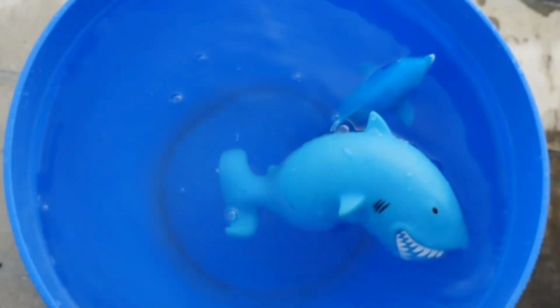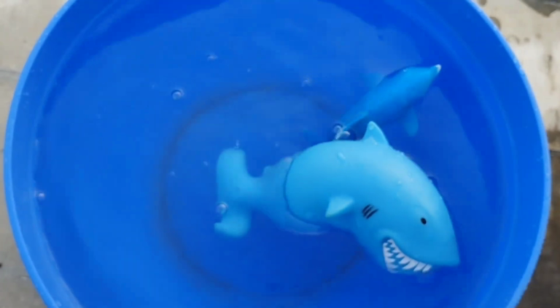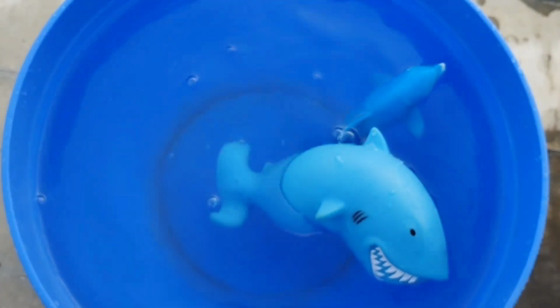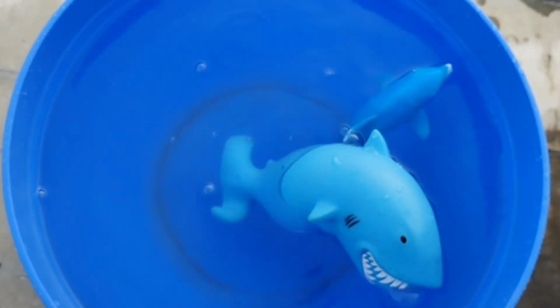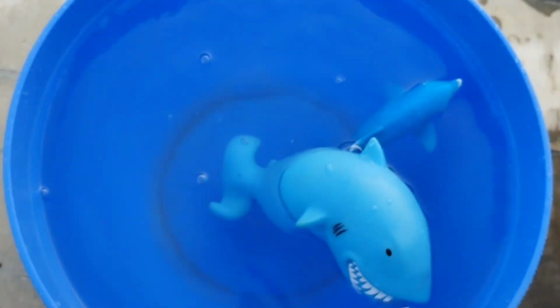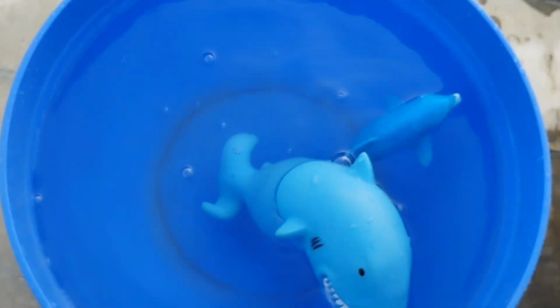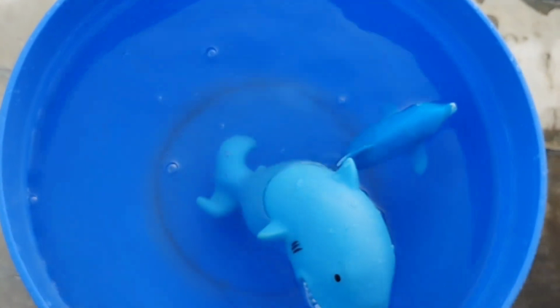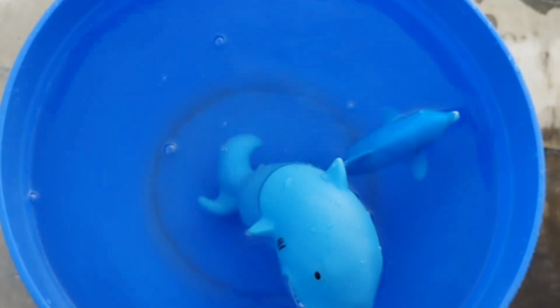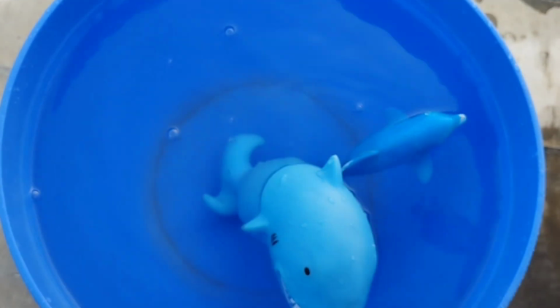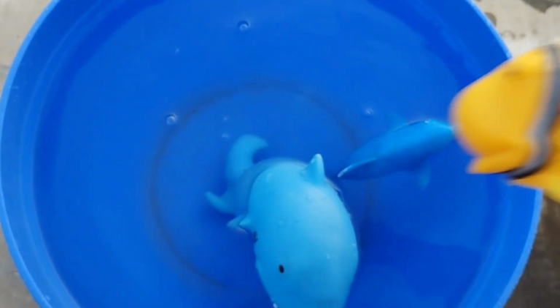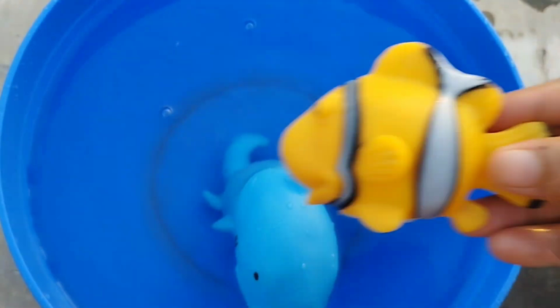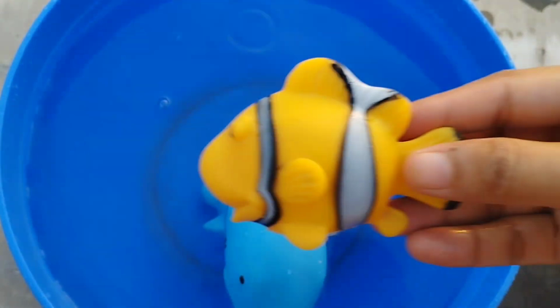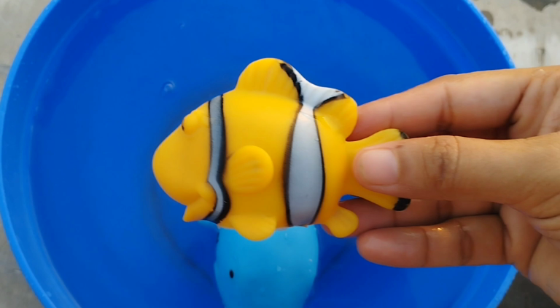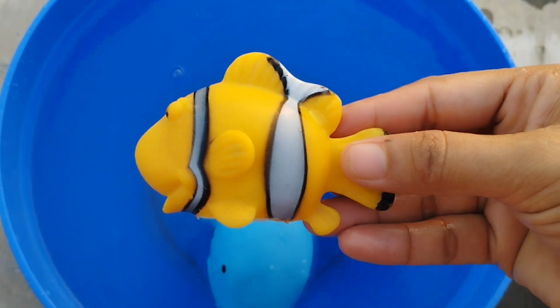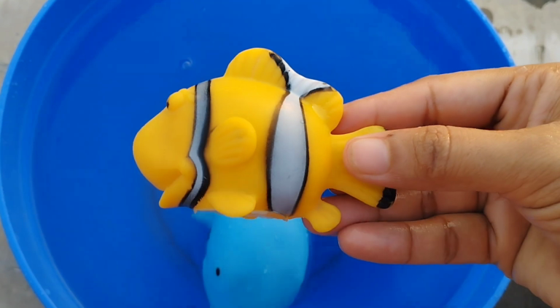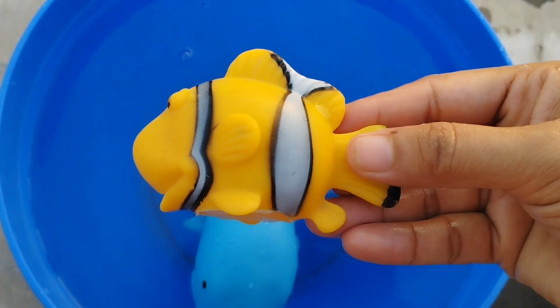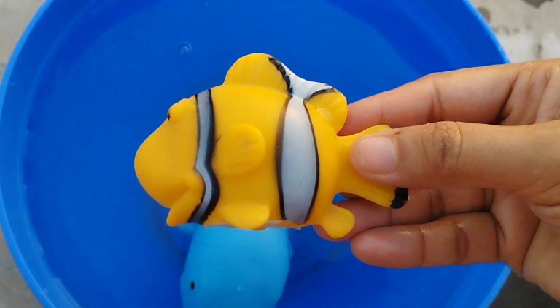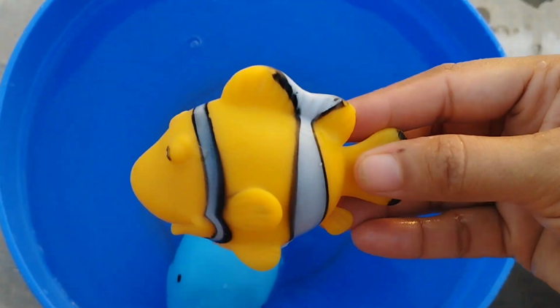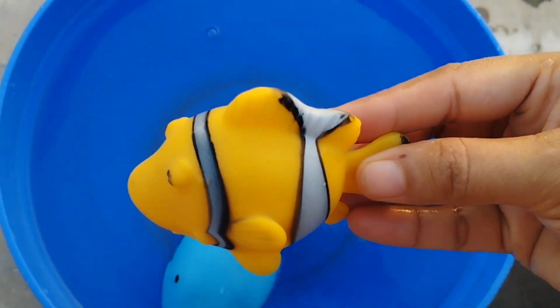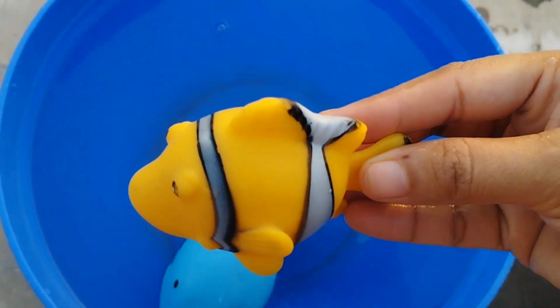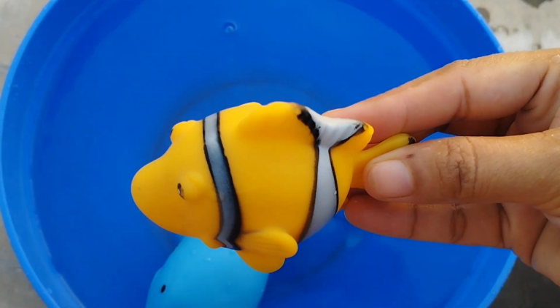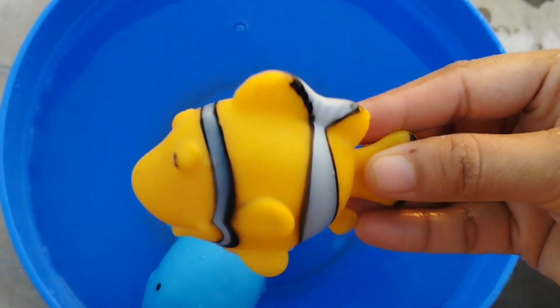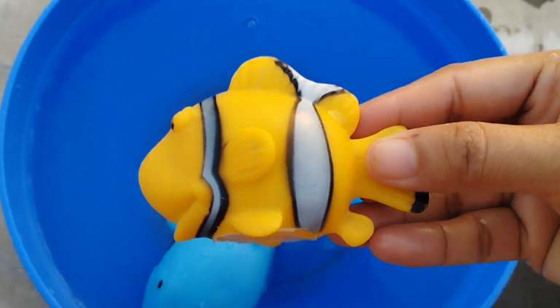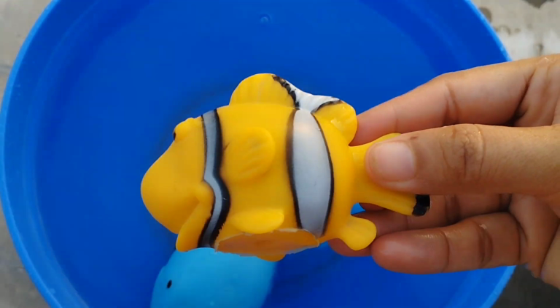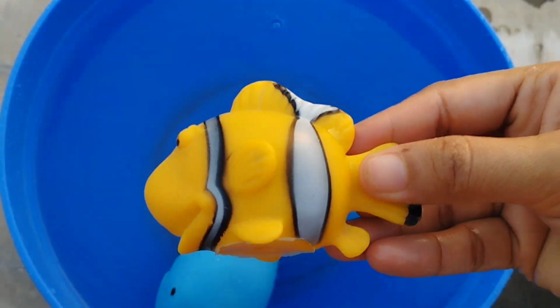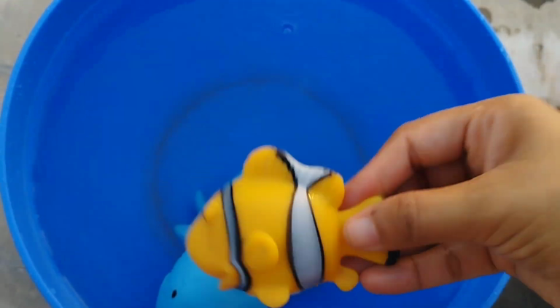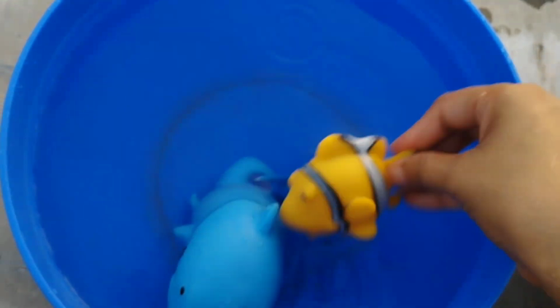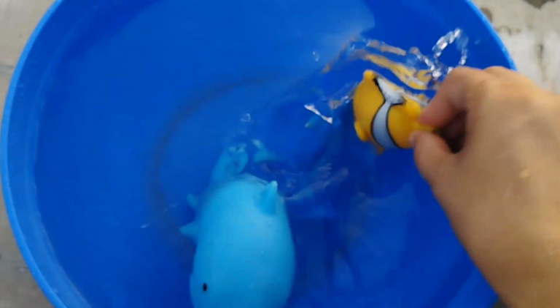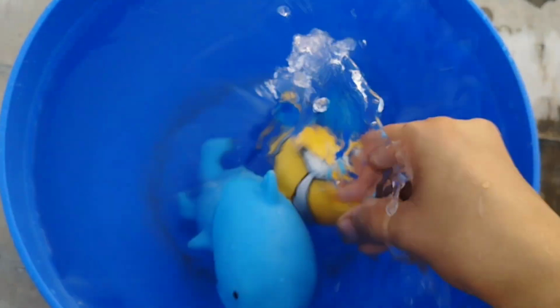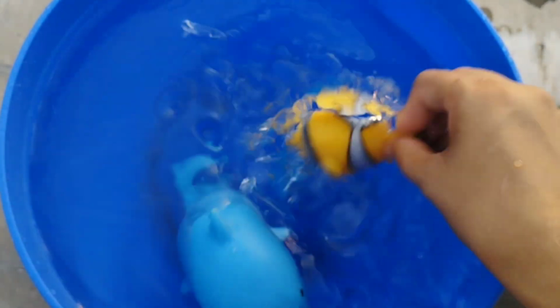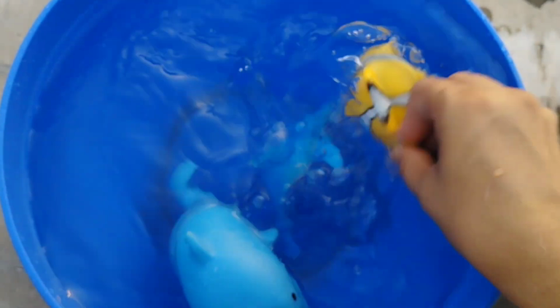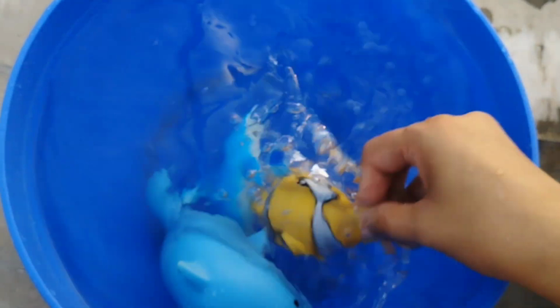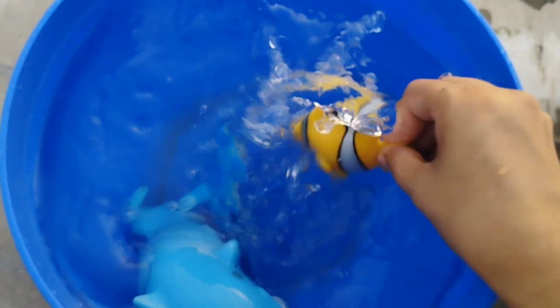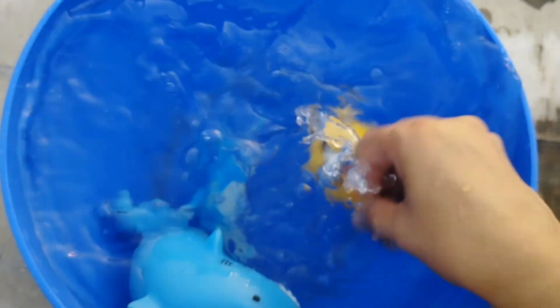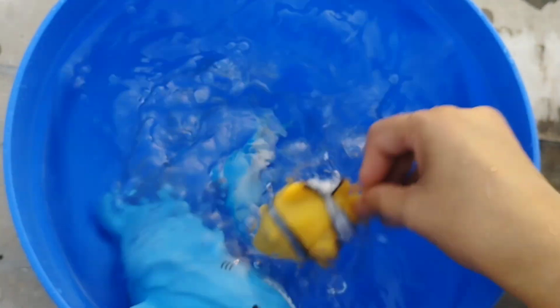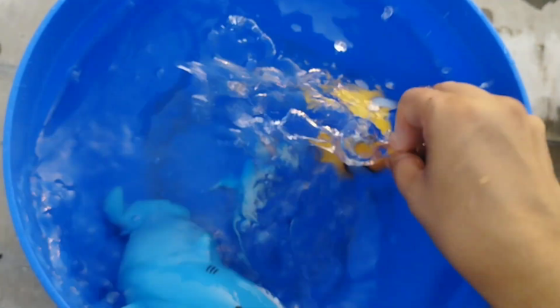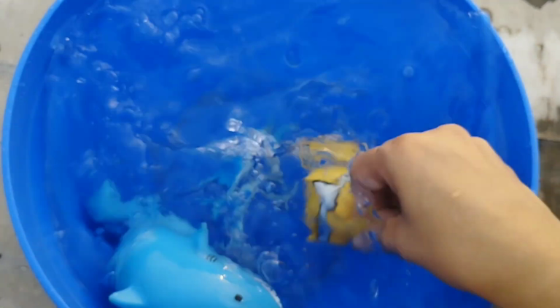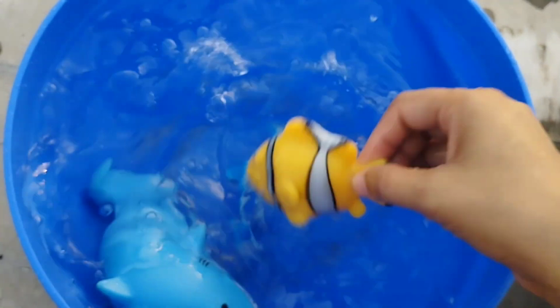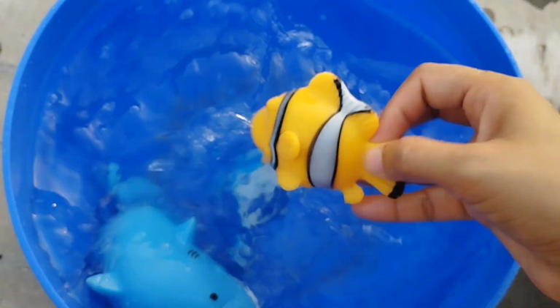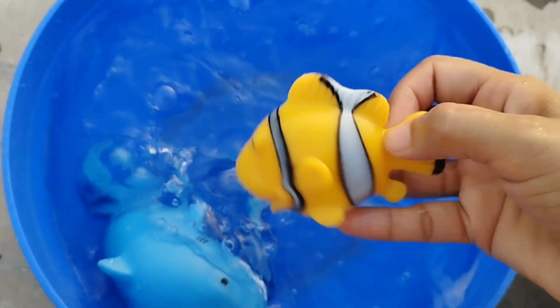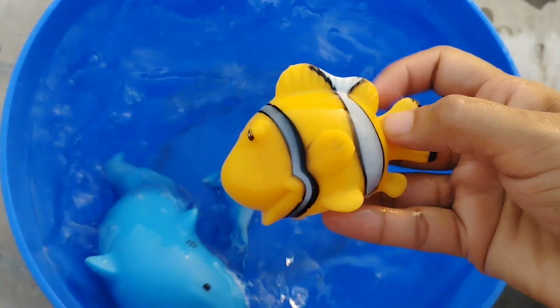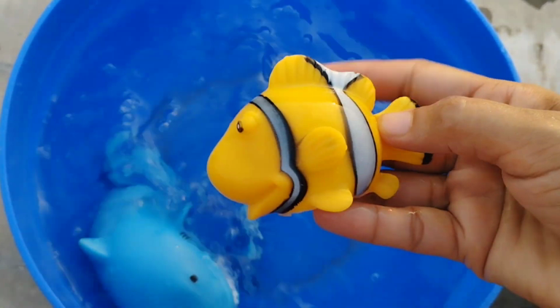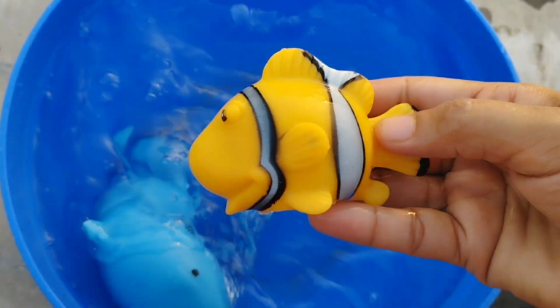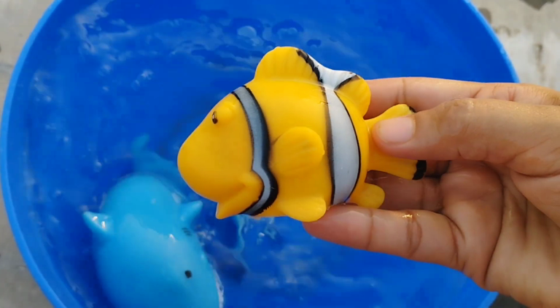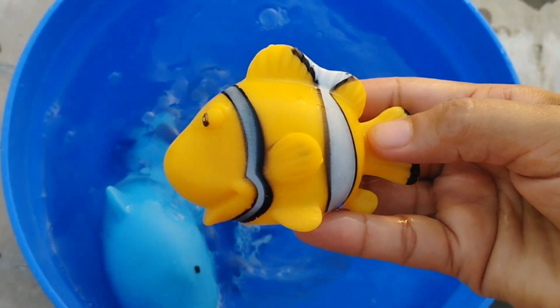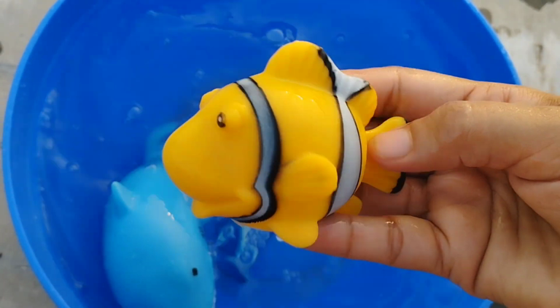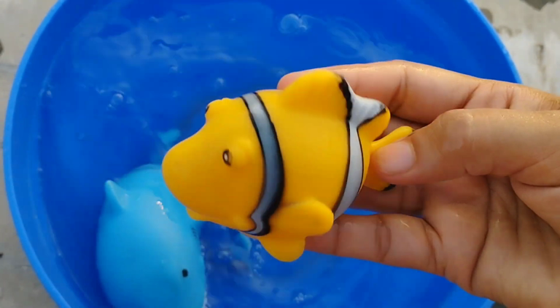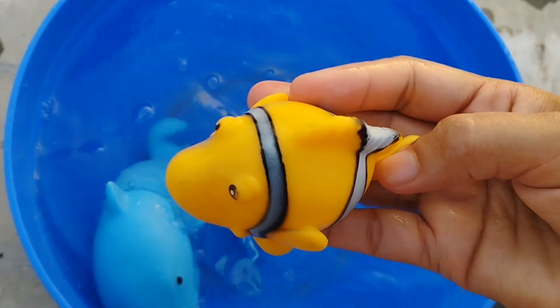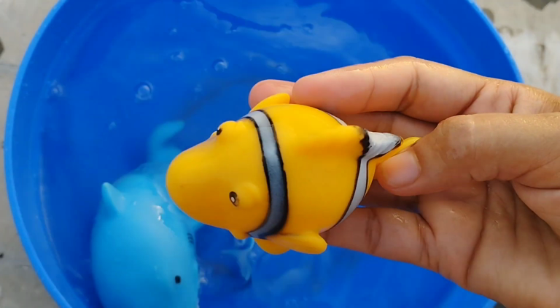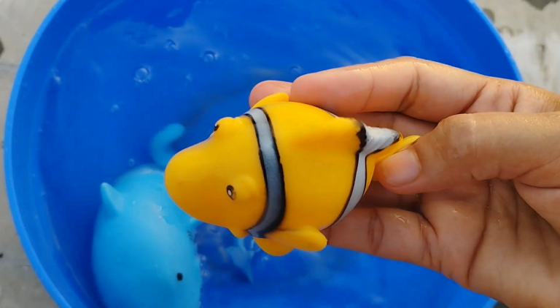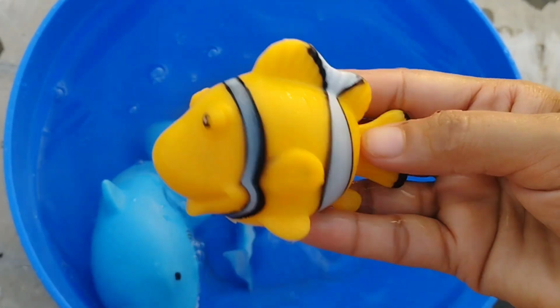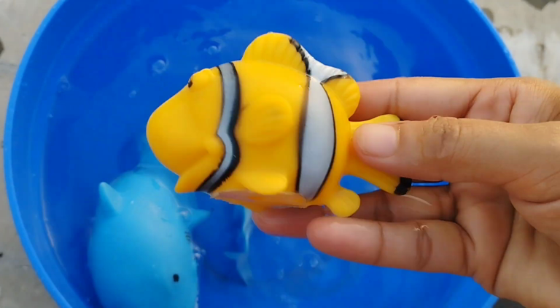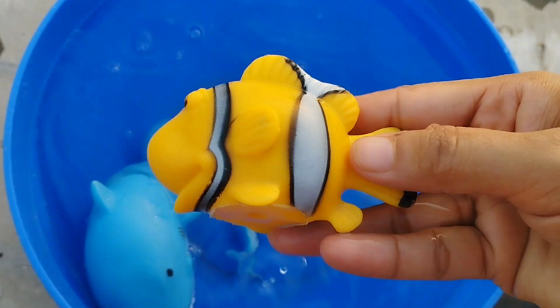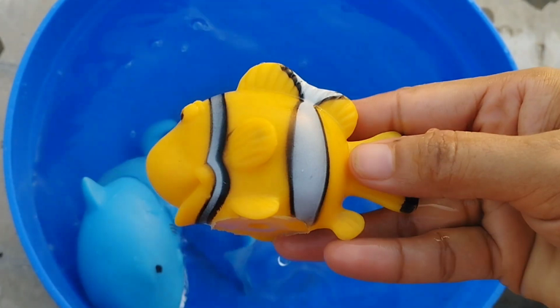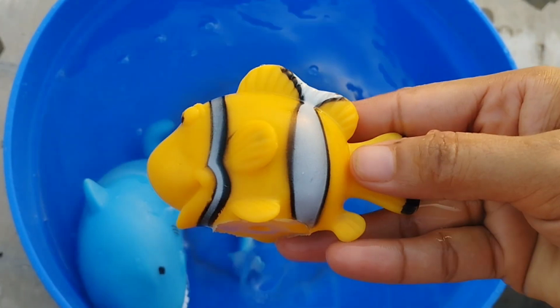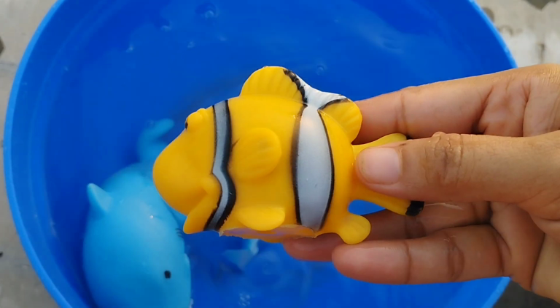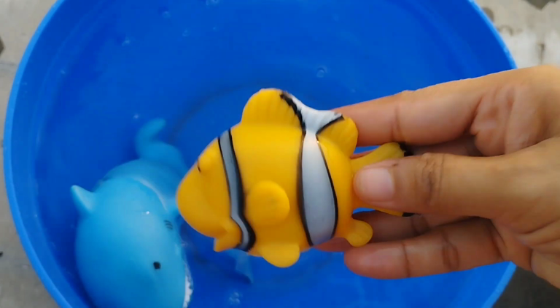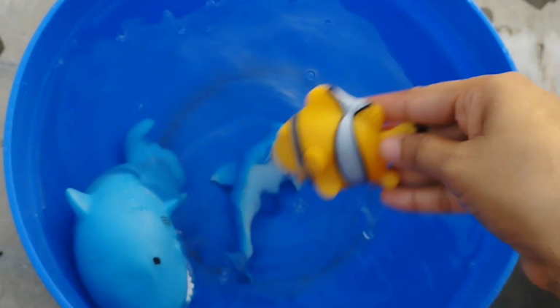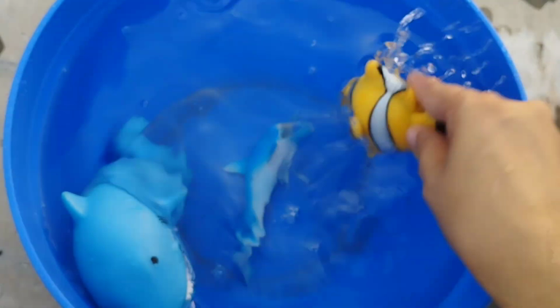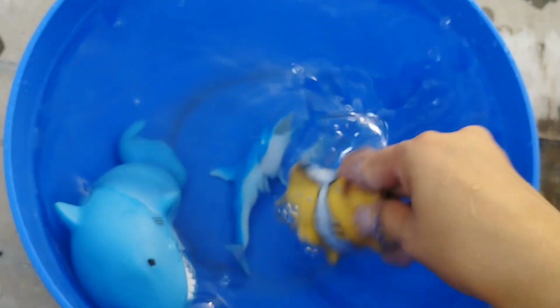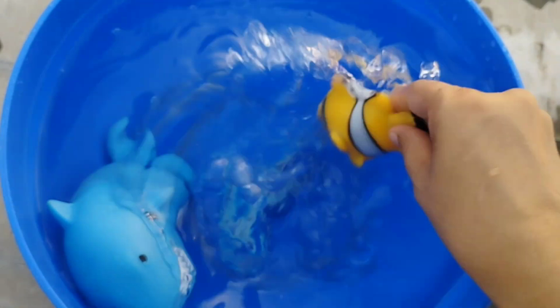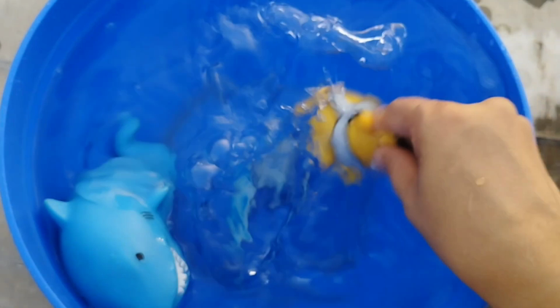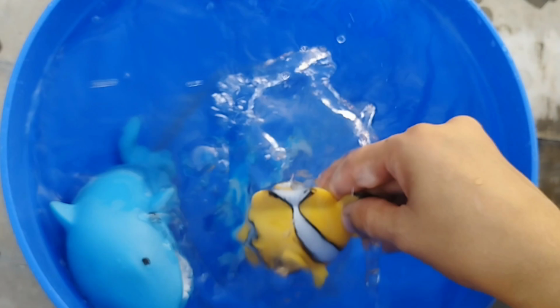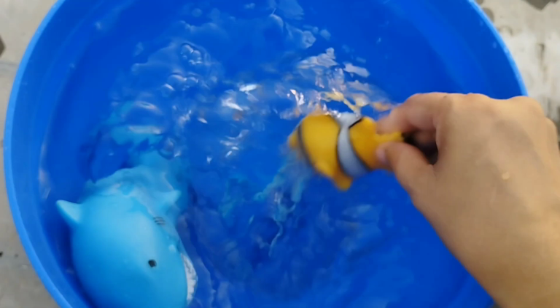The next sea animal is a clownfish. This is a clownfish.